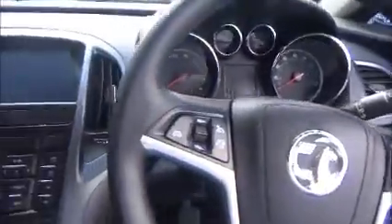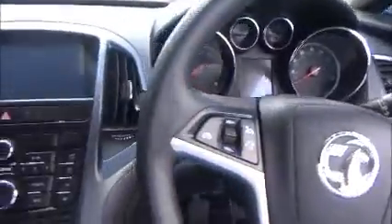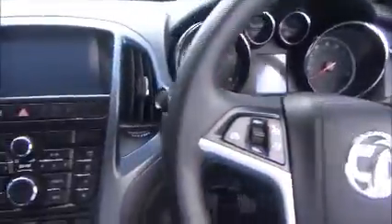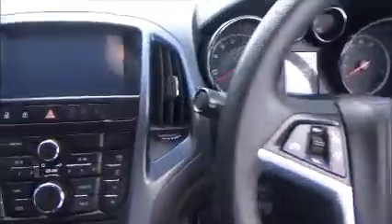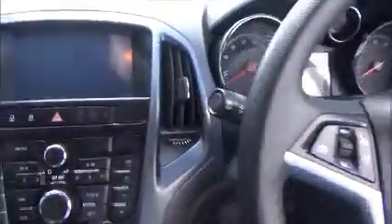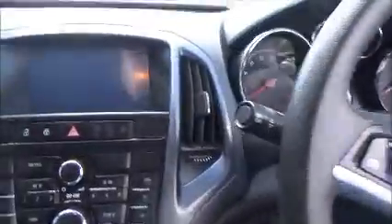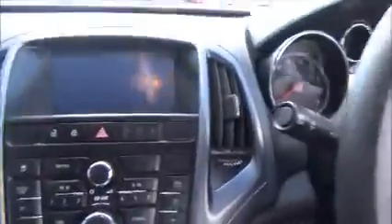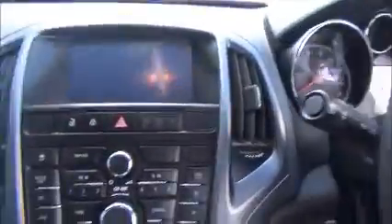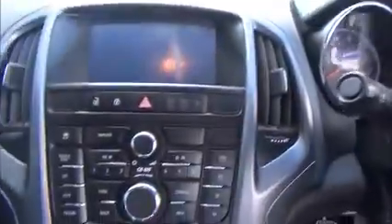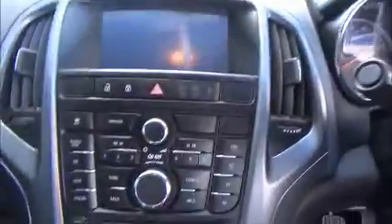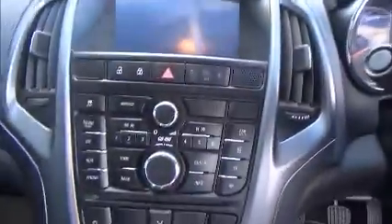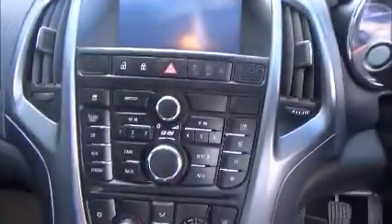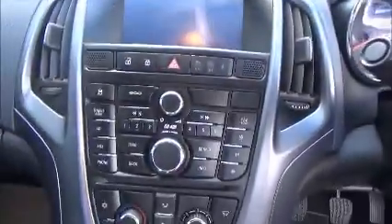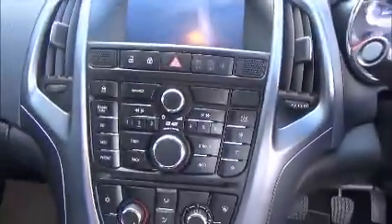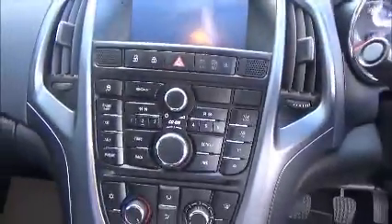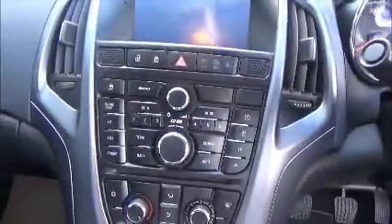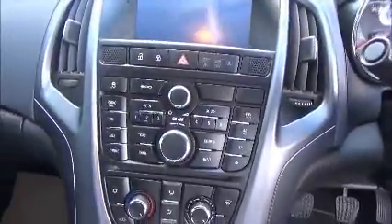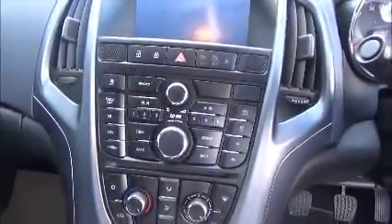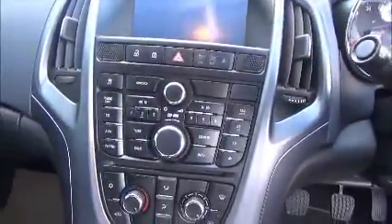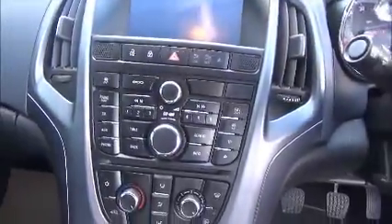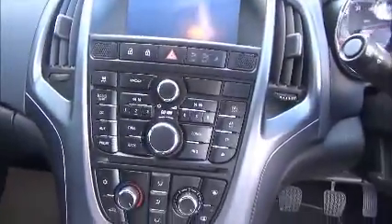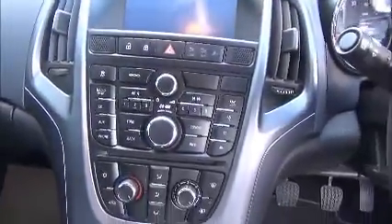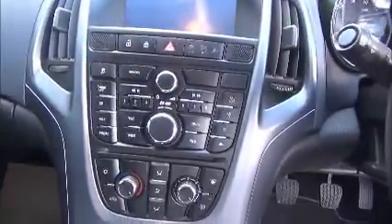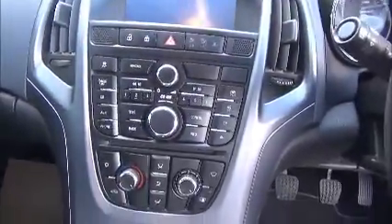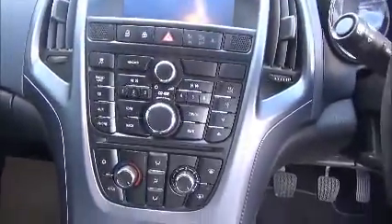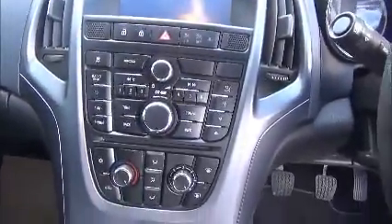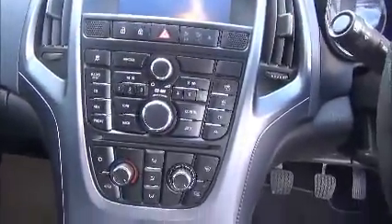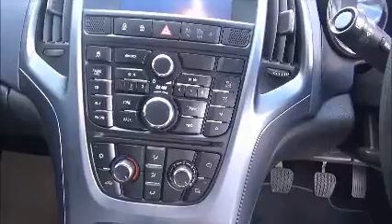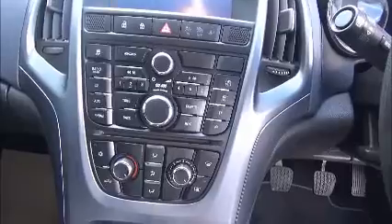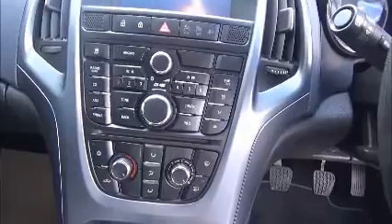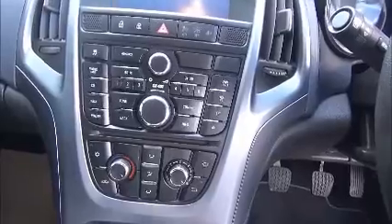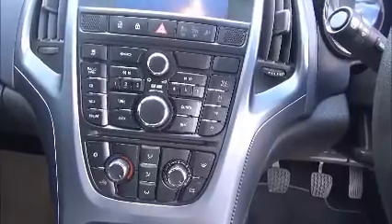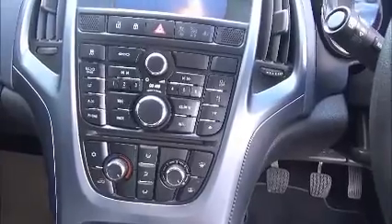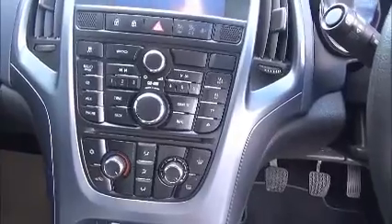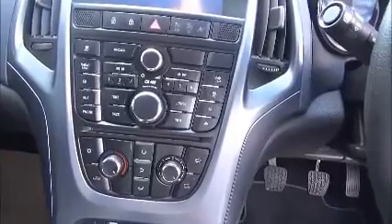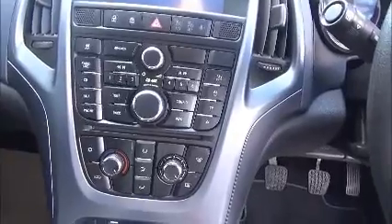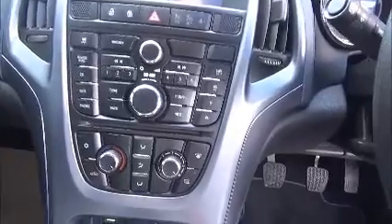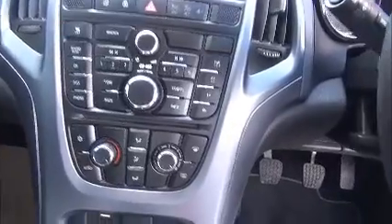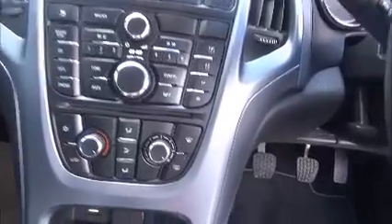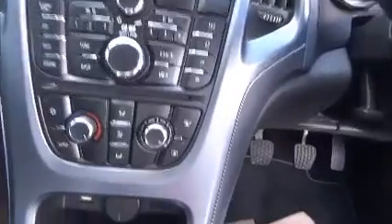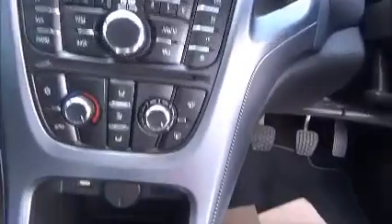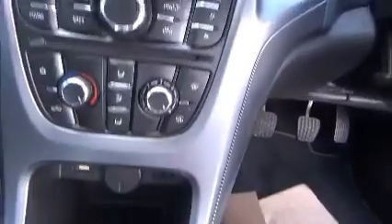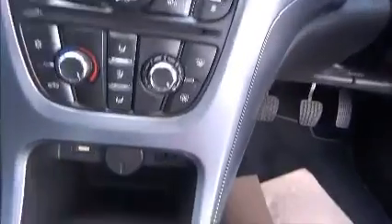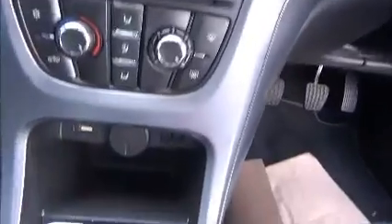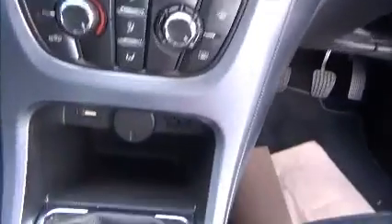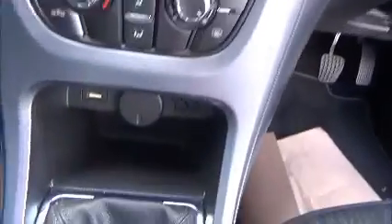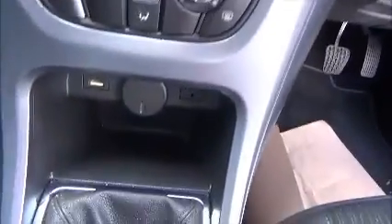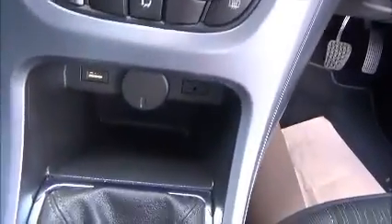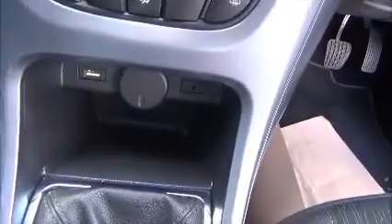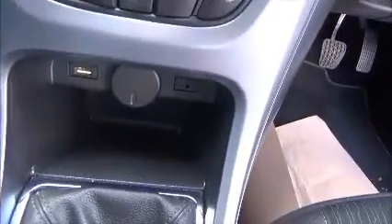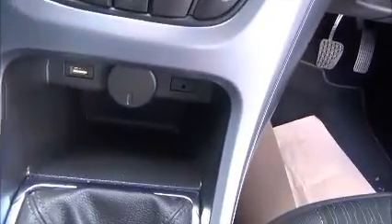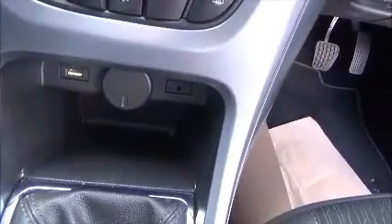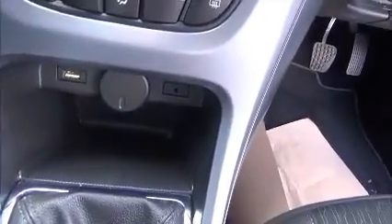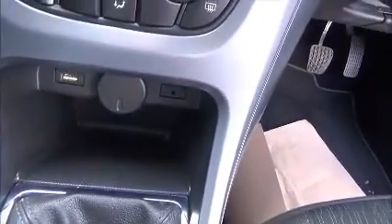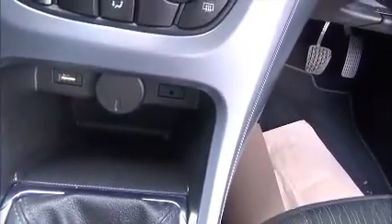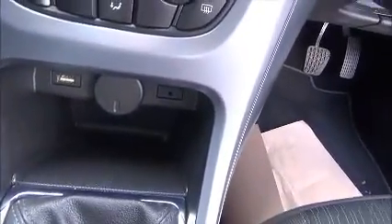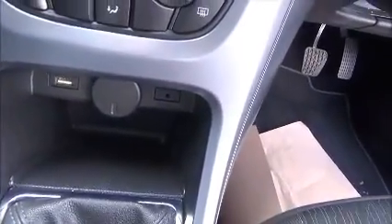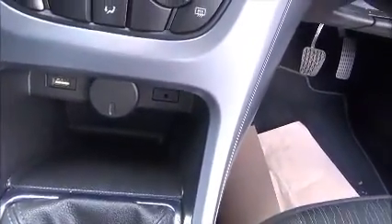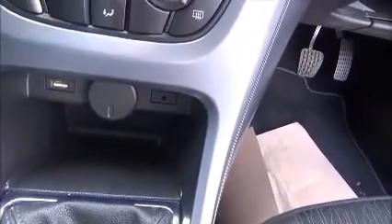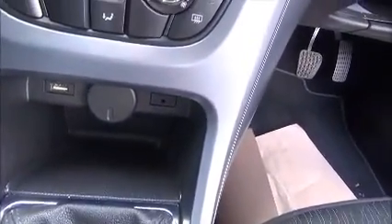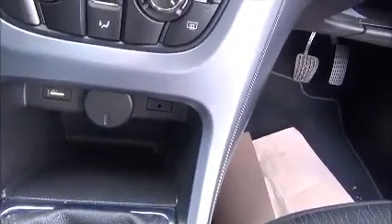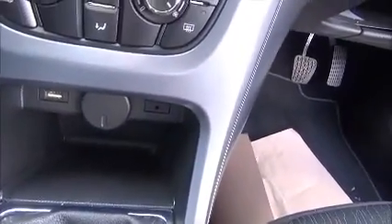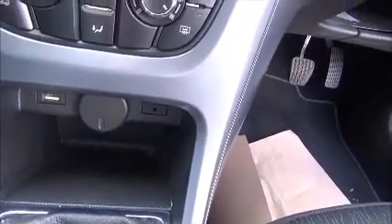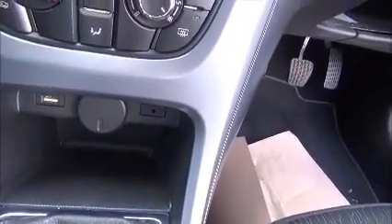We have a CD and radio player with an aux connection down here, and also a USB connection.